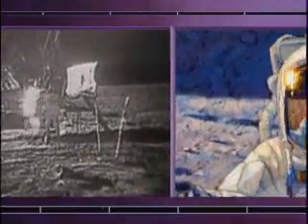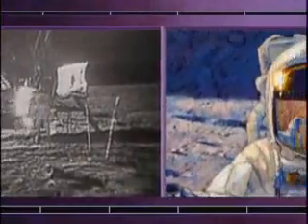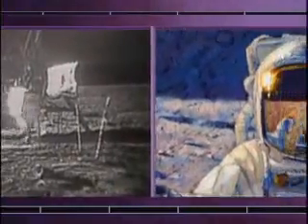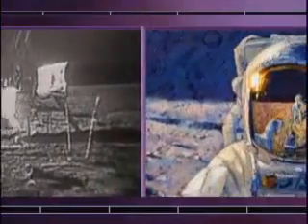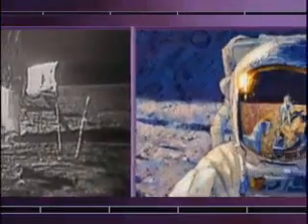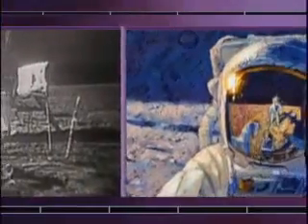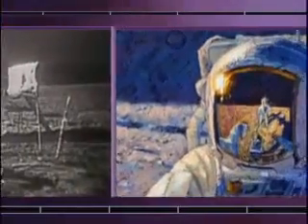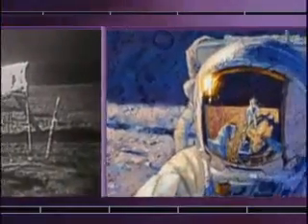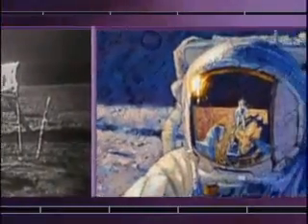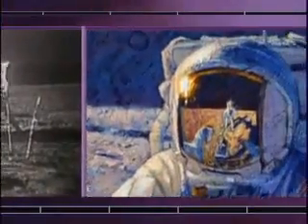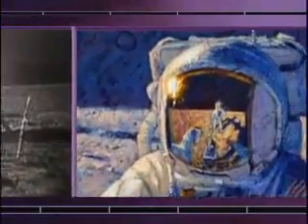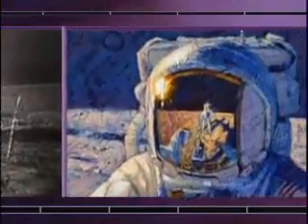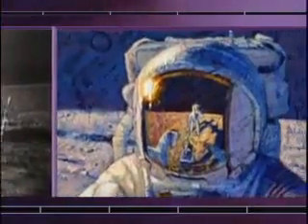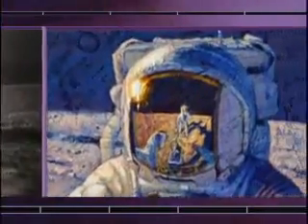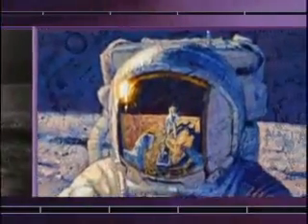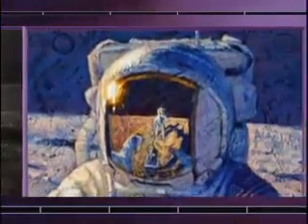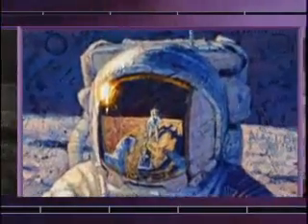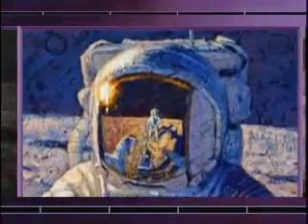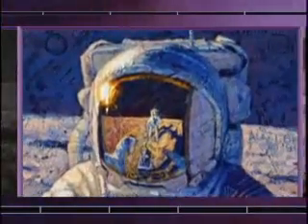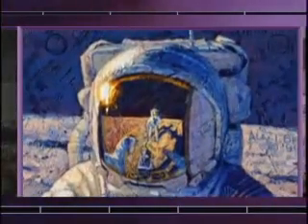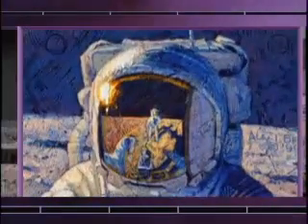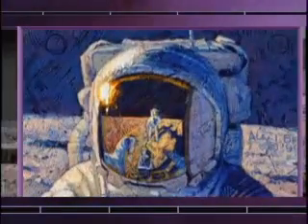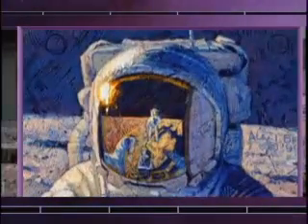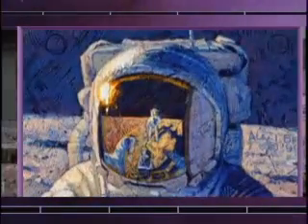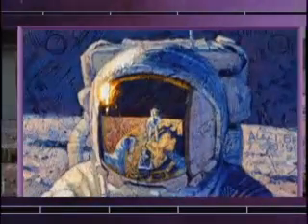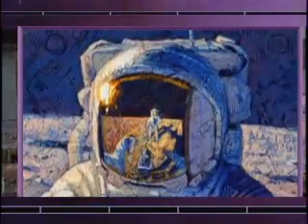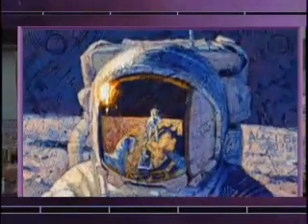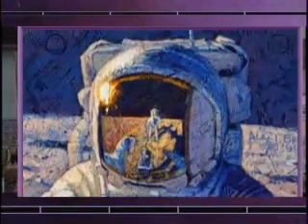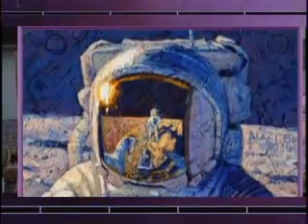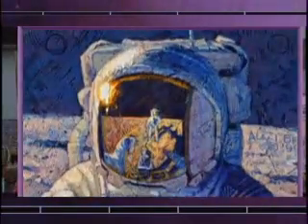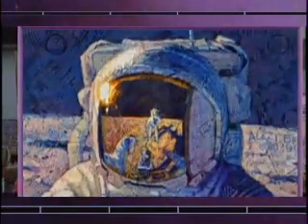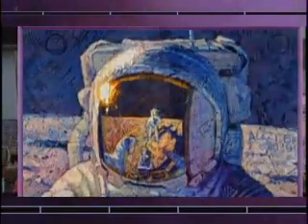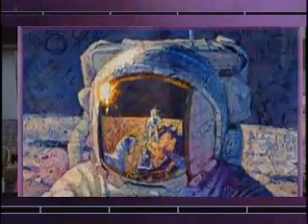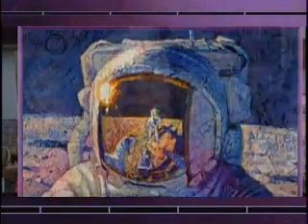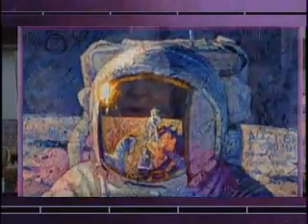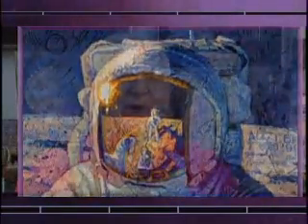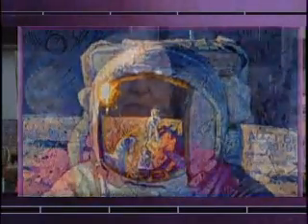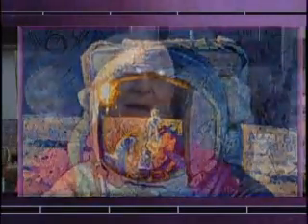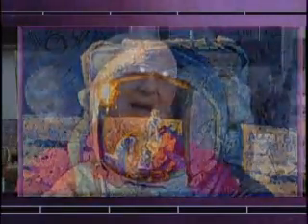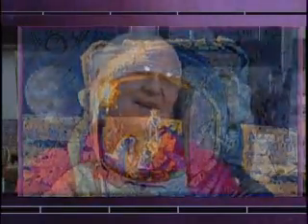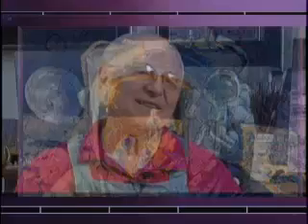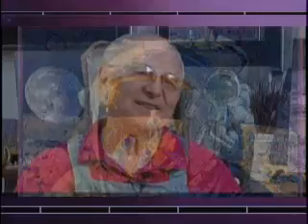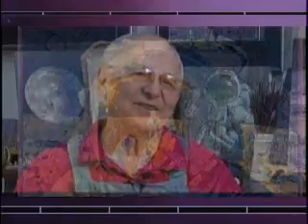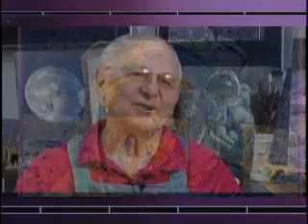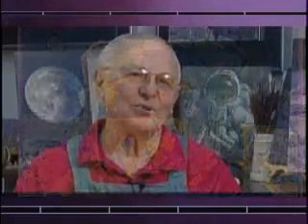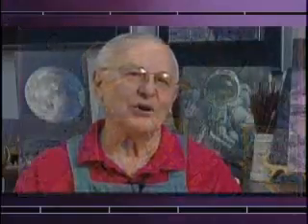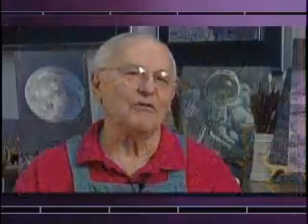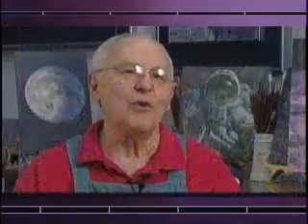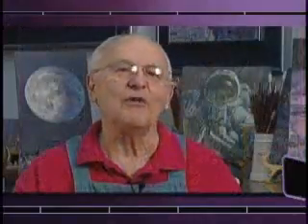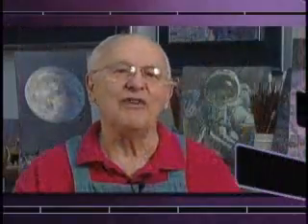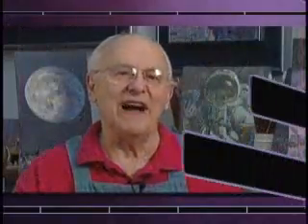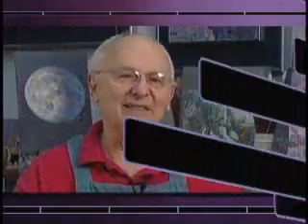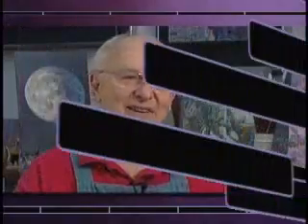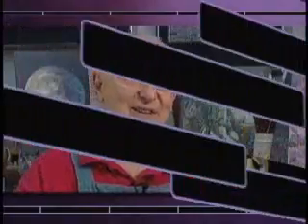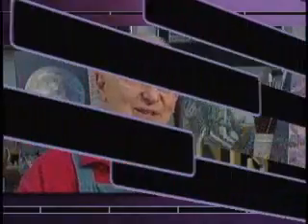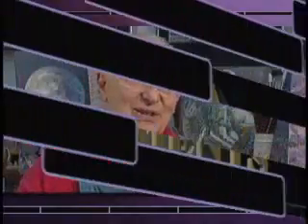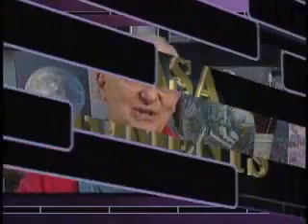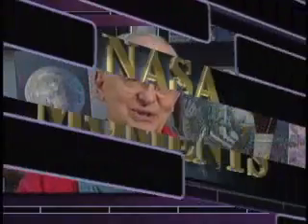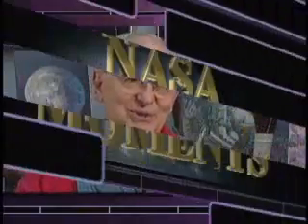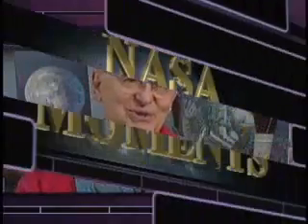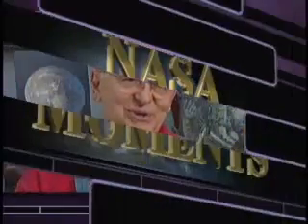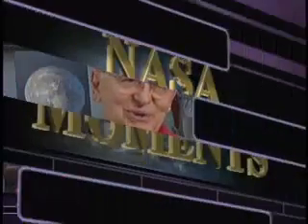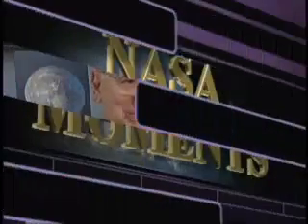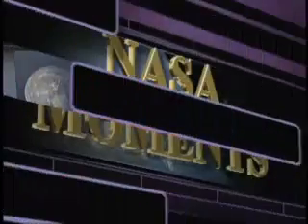Someday, maybe, it'll be a great place for vacation. We're all born about three or four or five hundred years too soon.